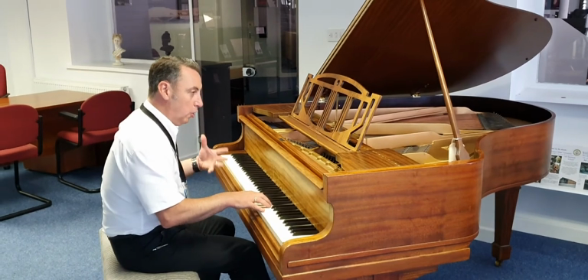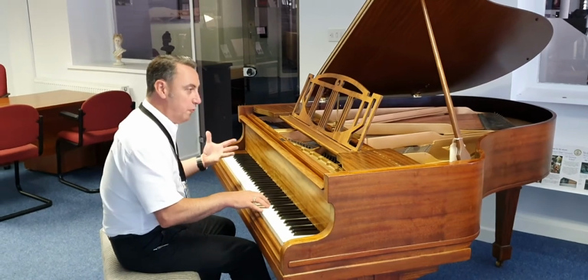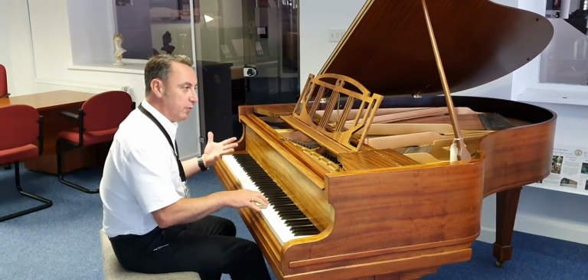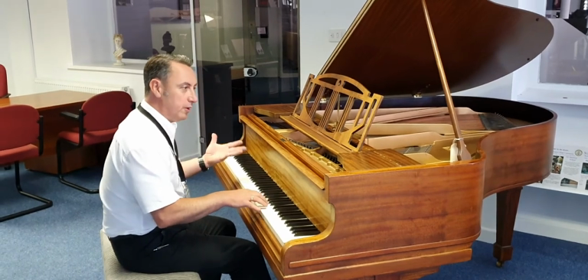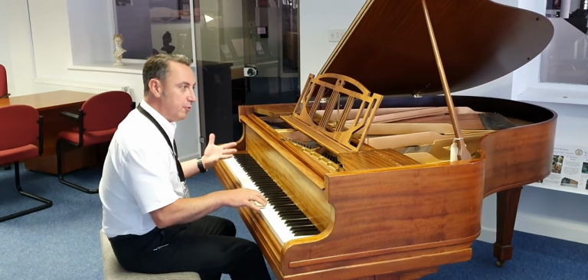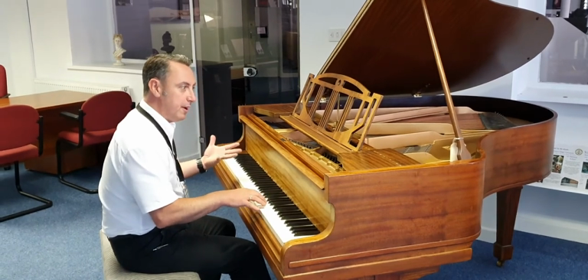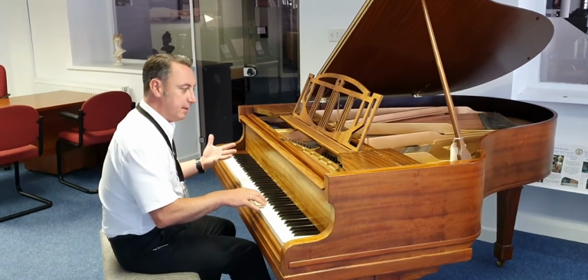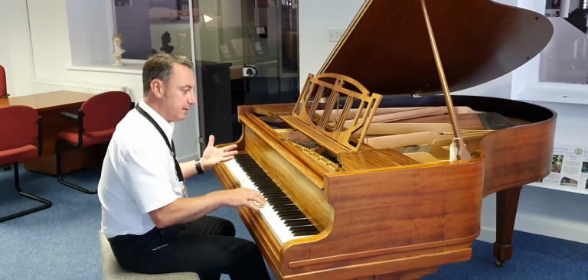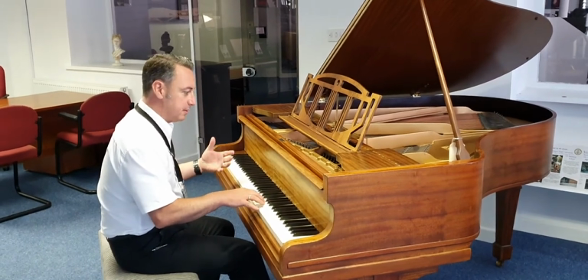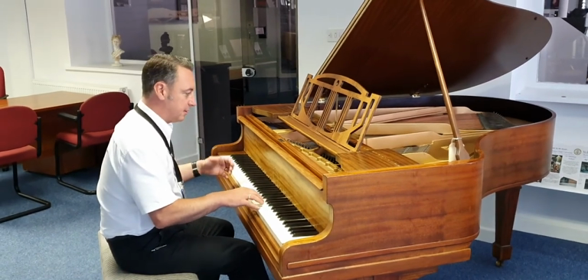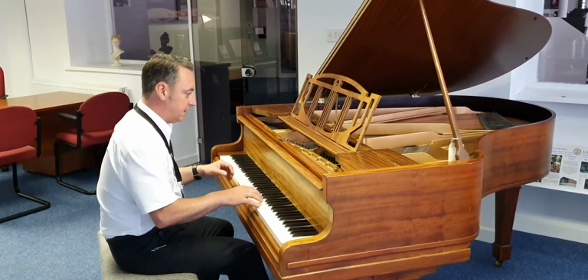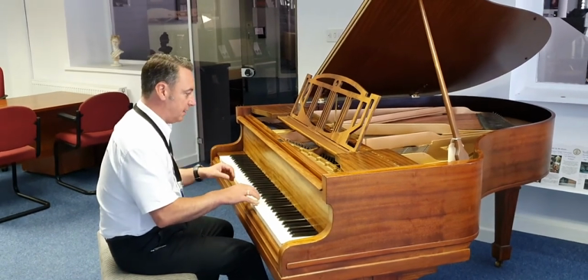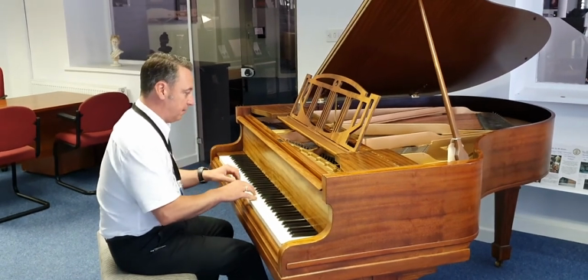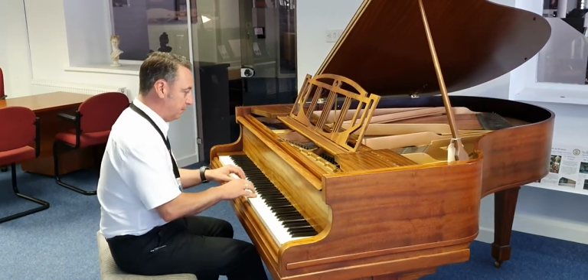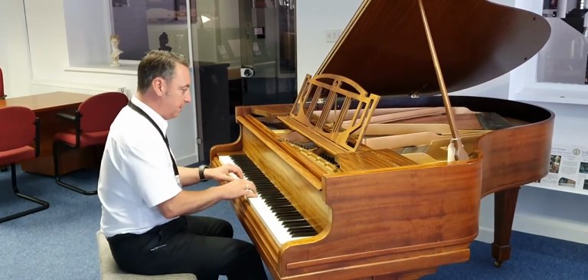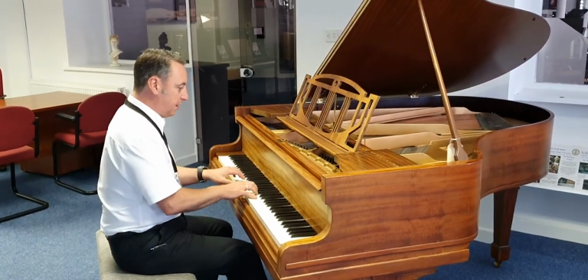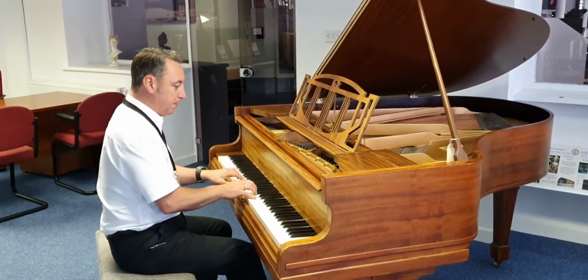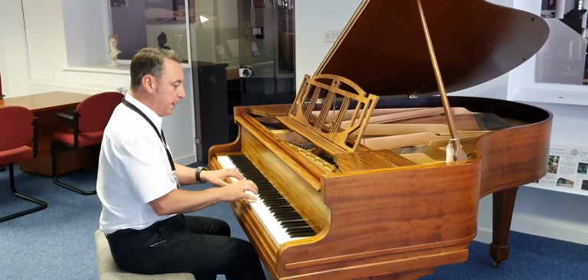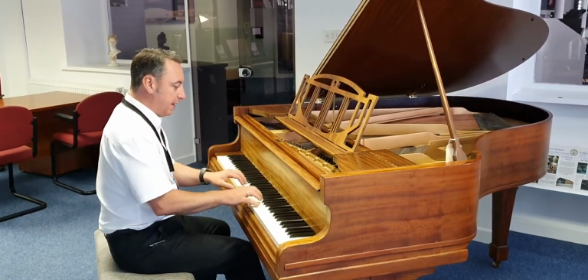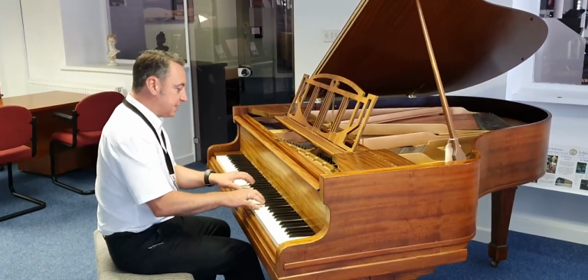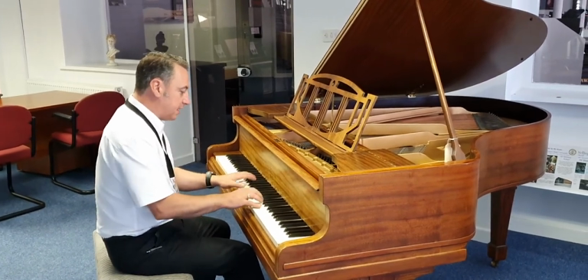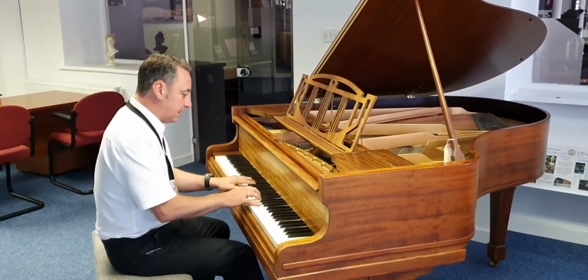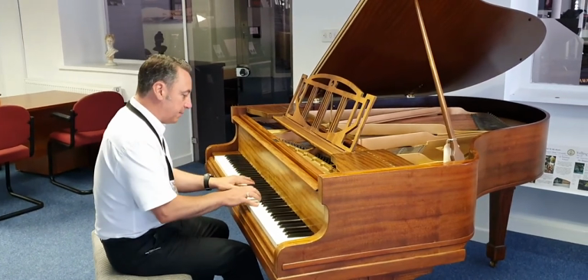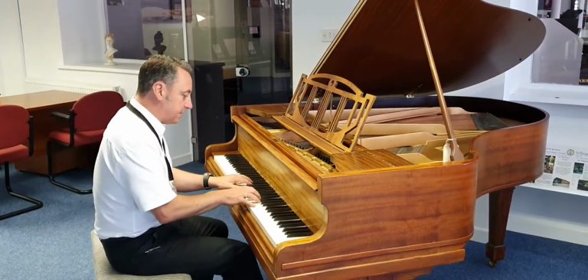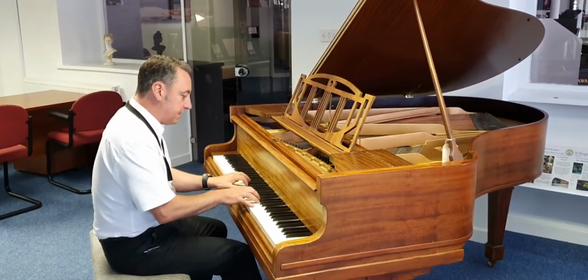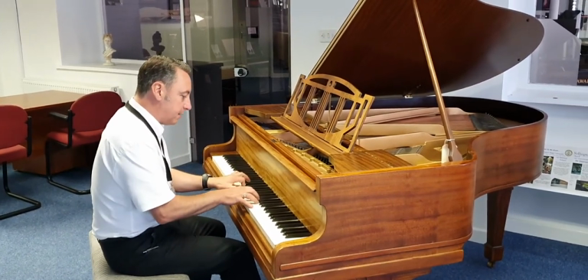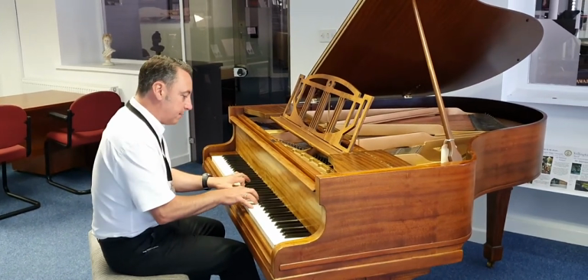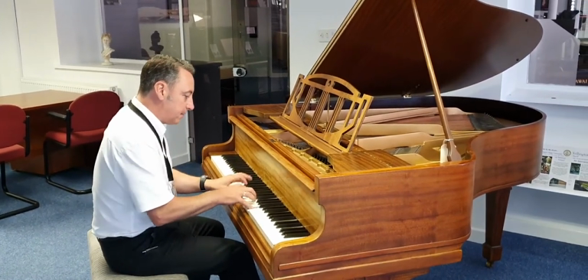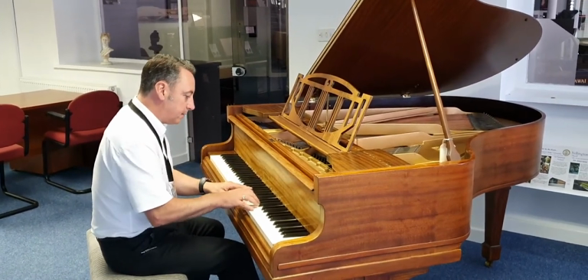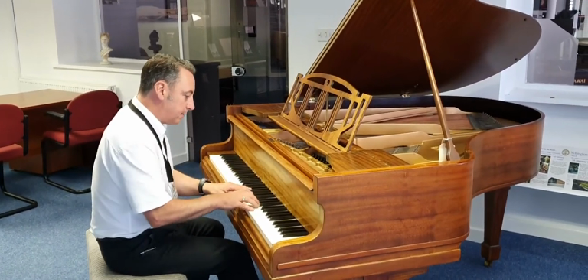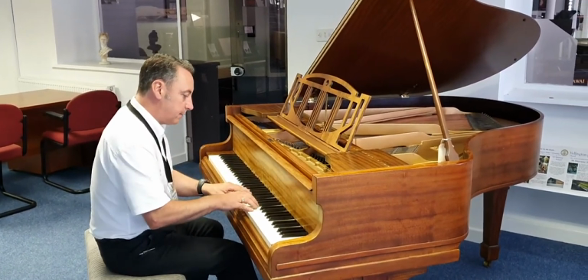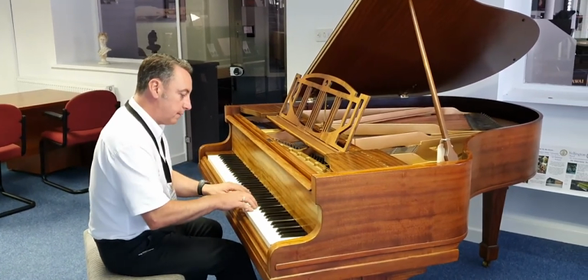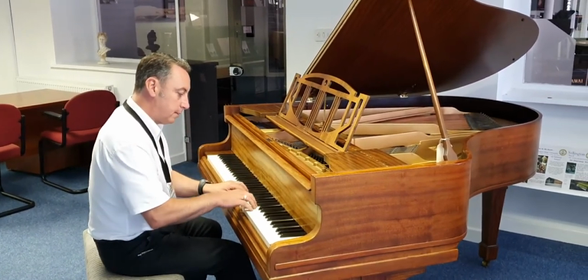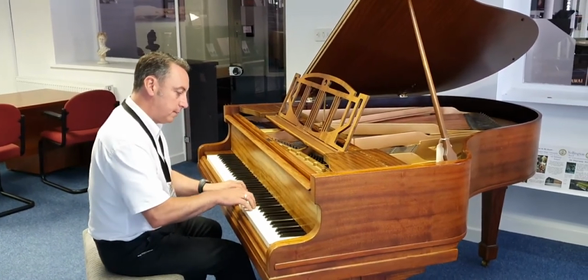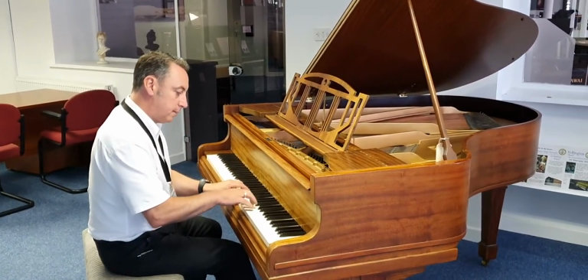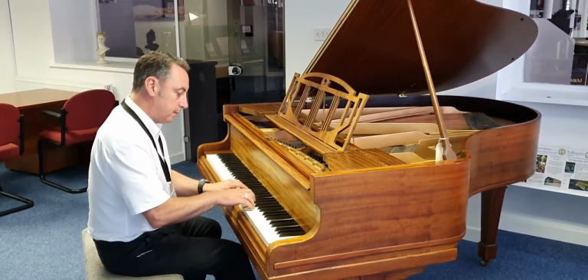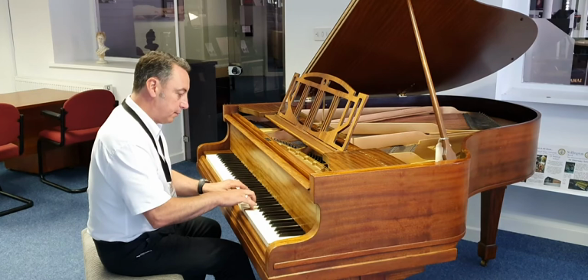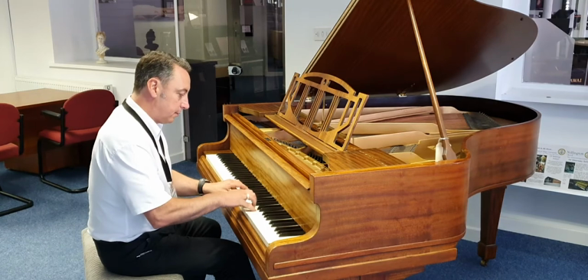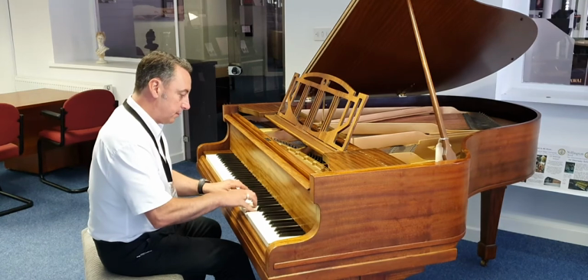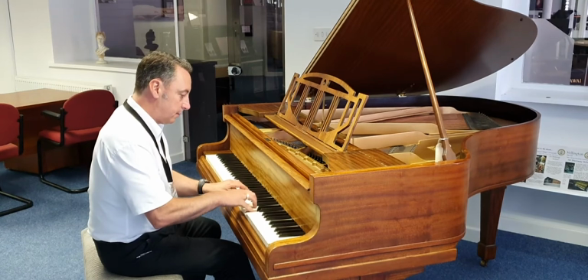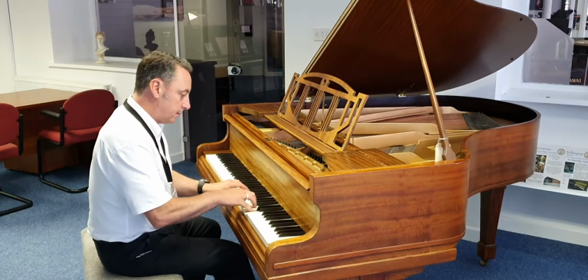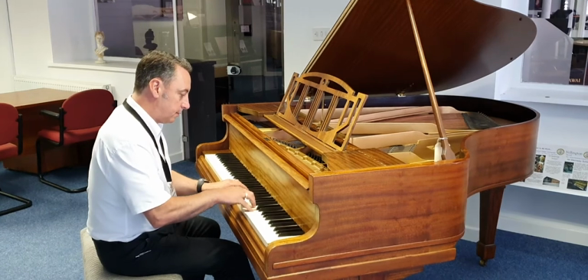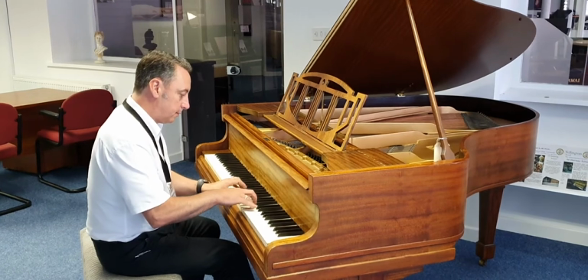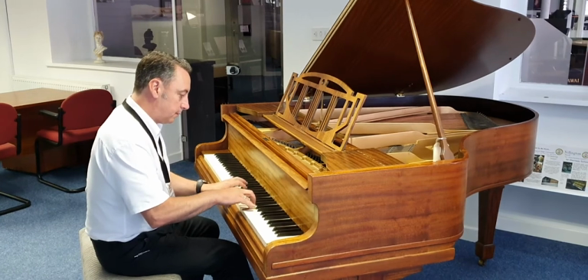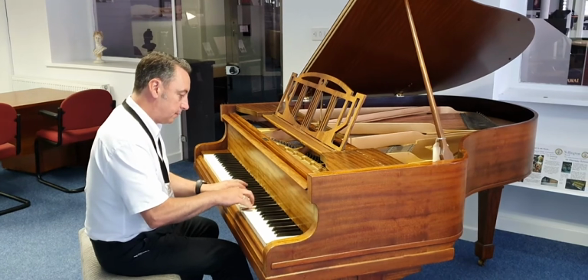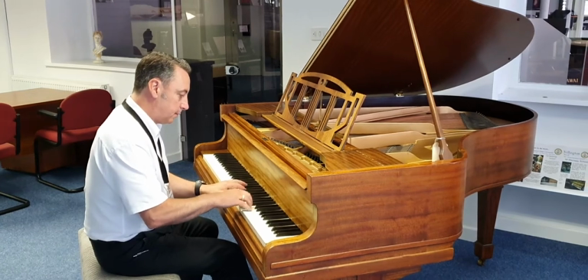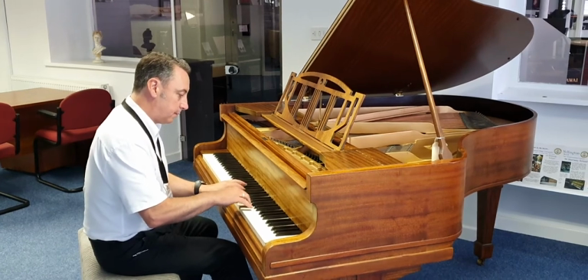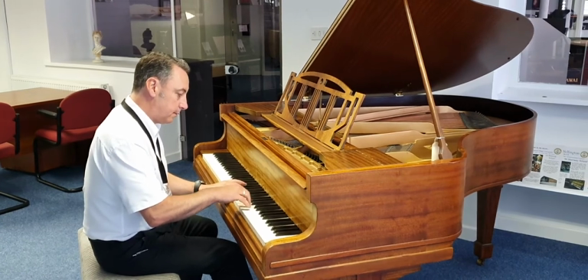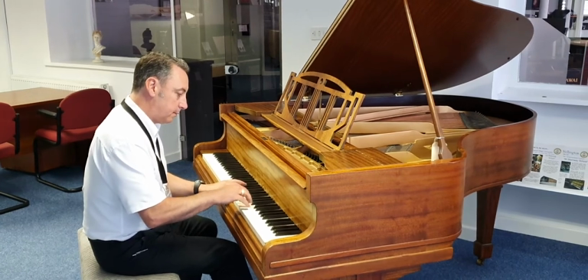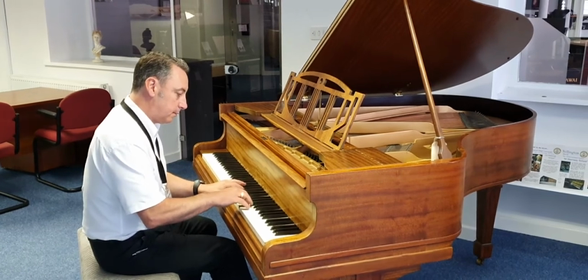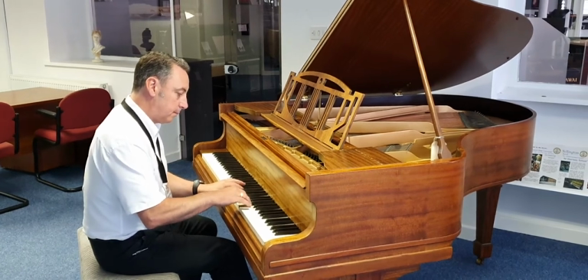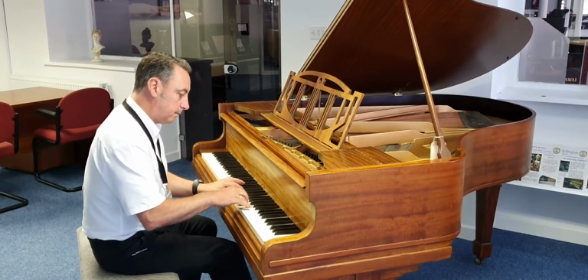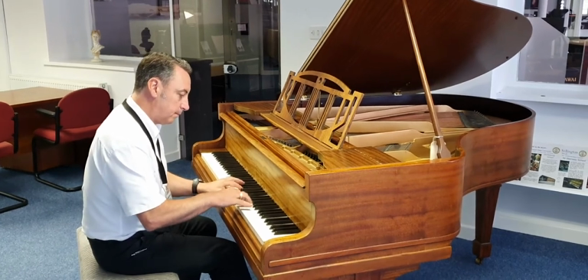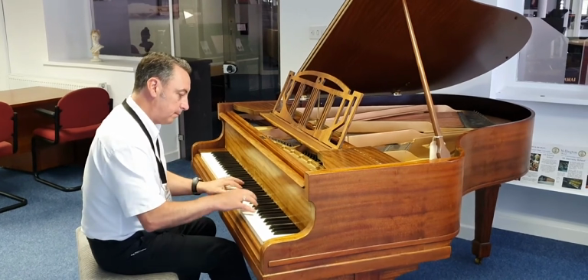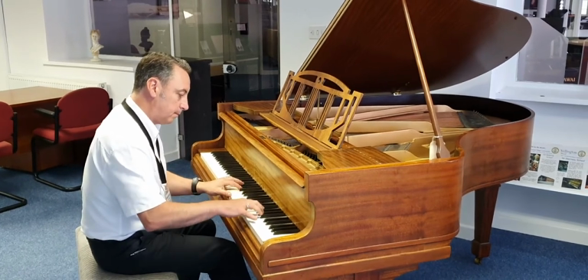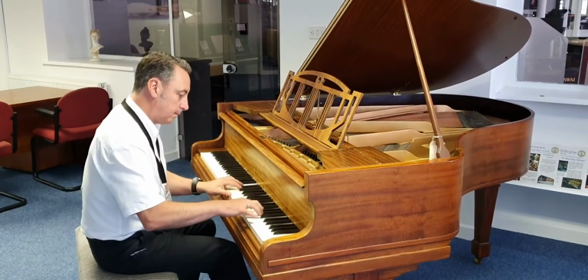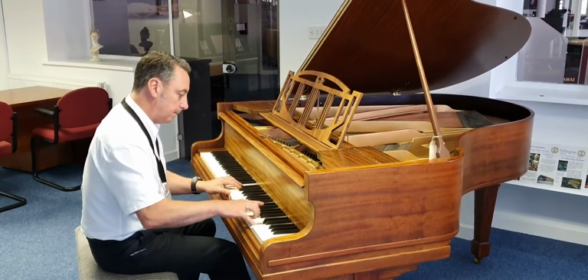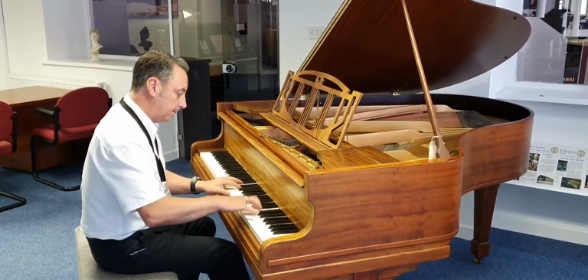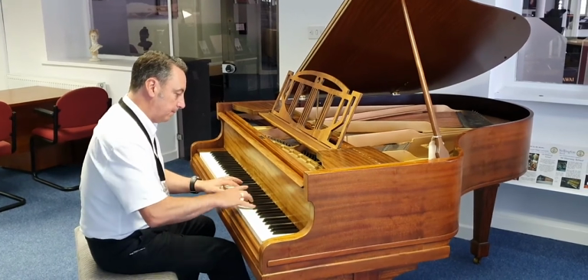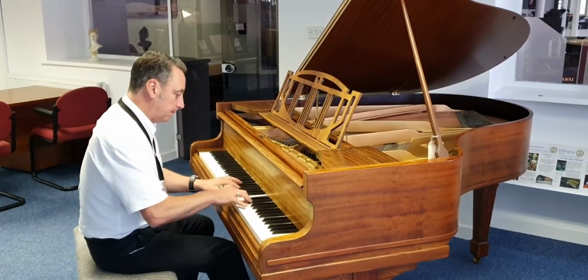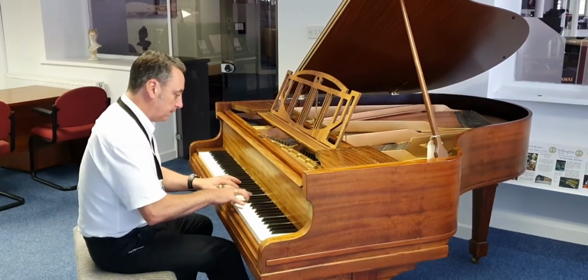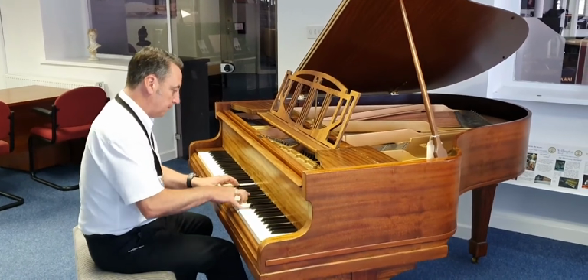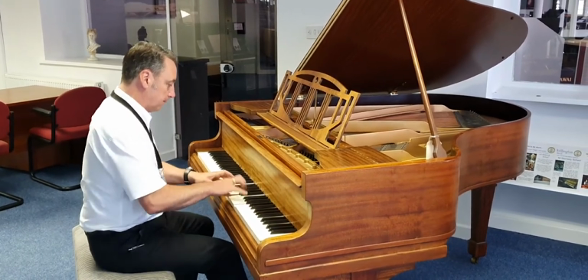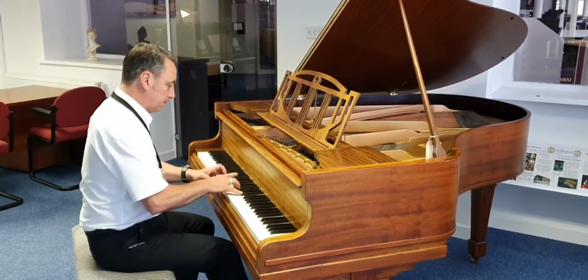Lovely ringing tone. It can really play this style of music — lovely singing quality.